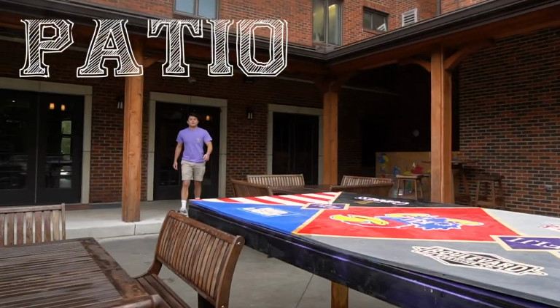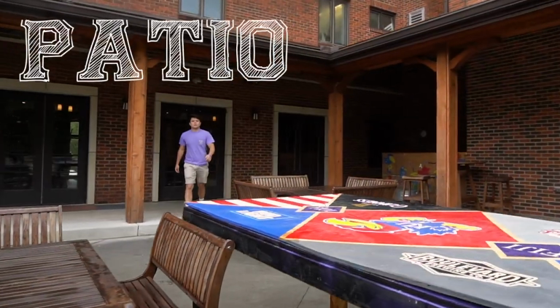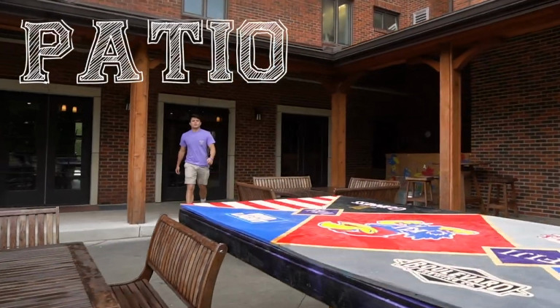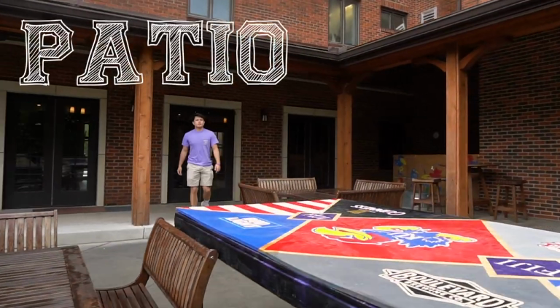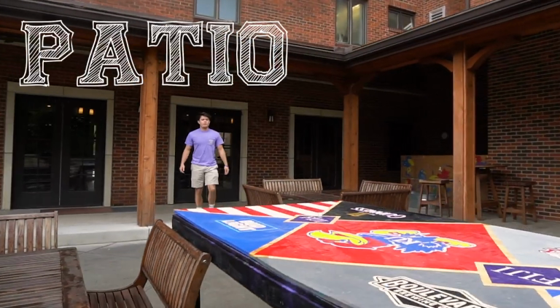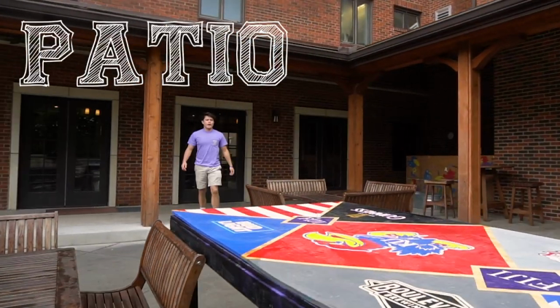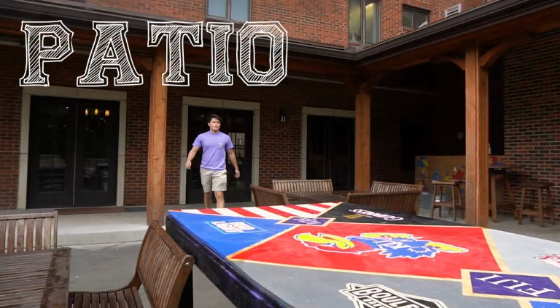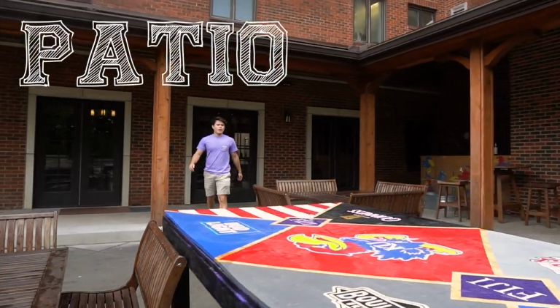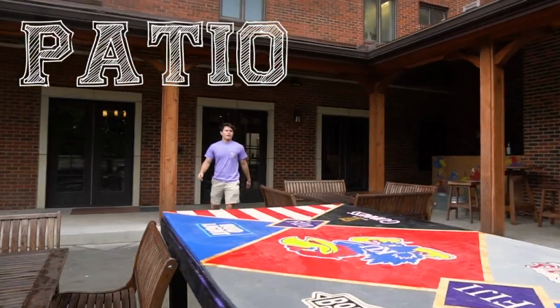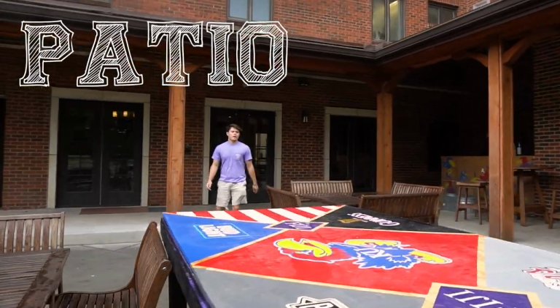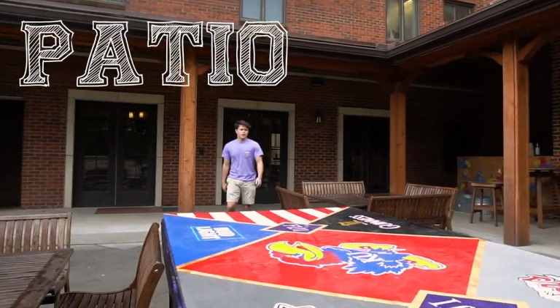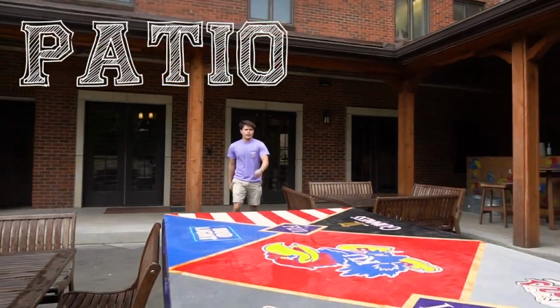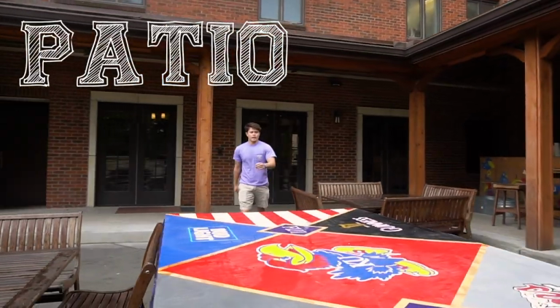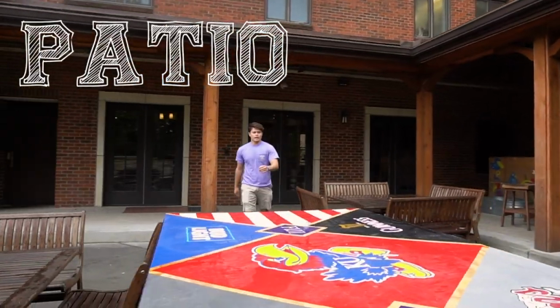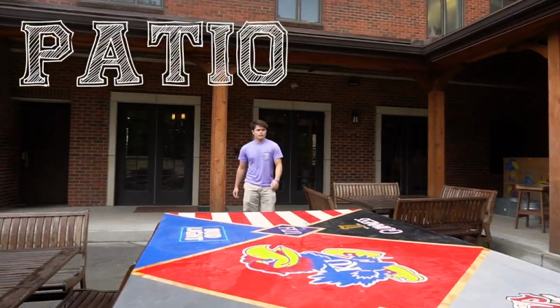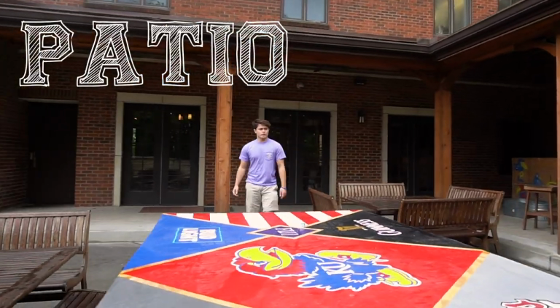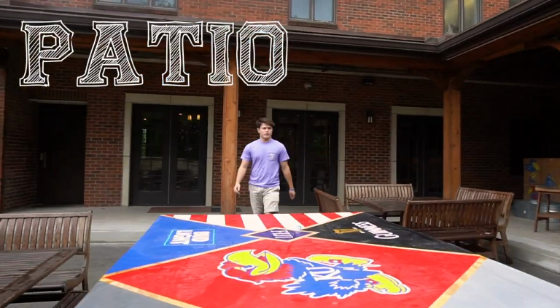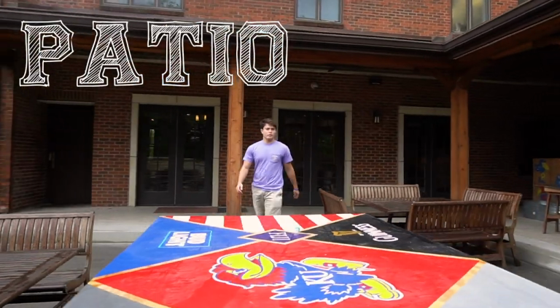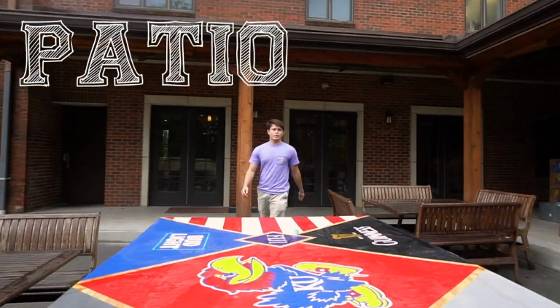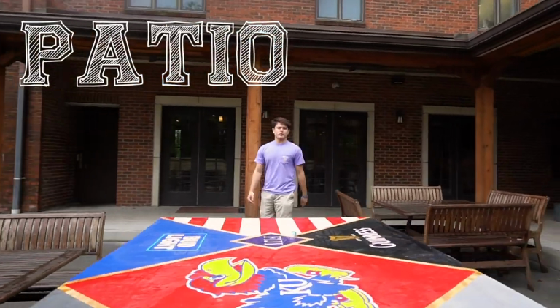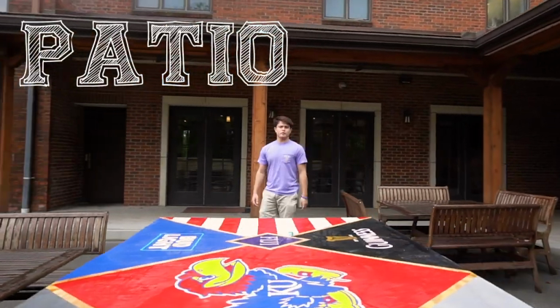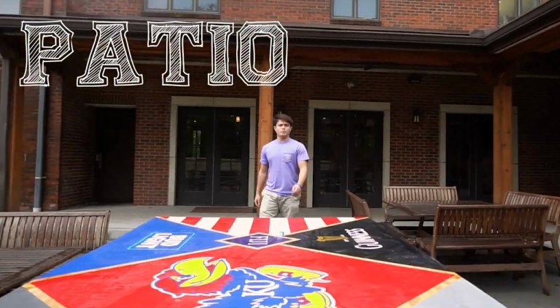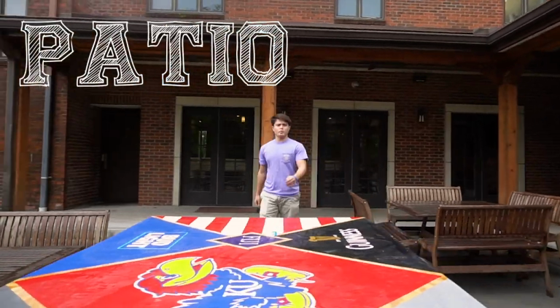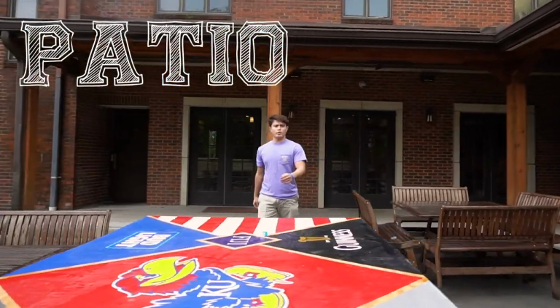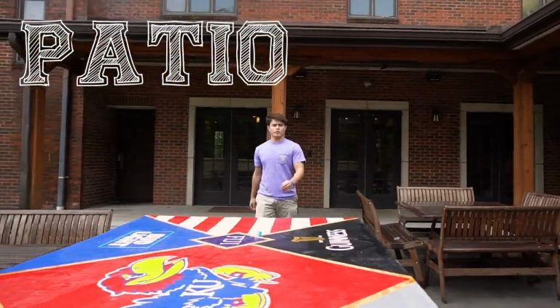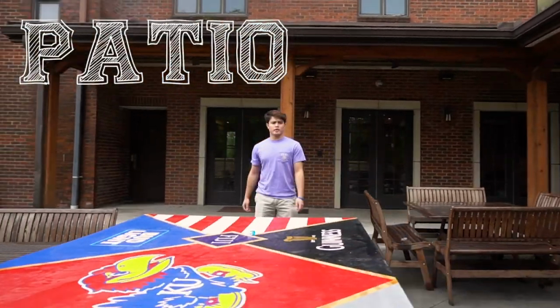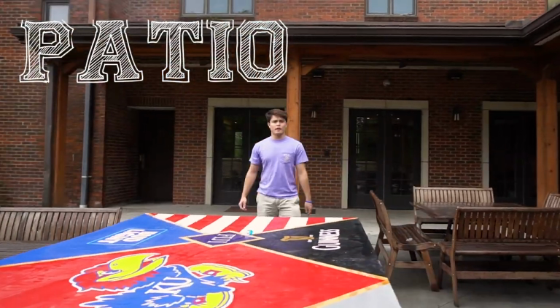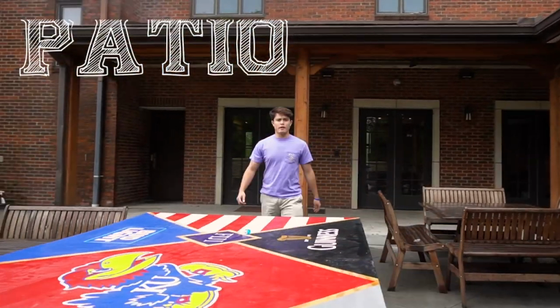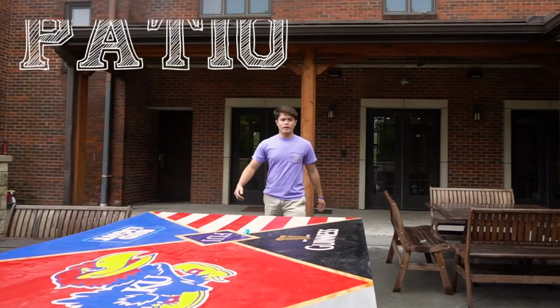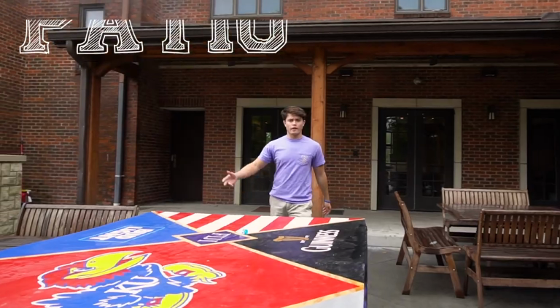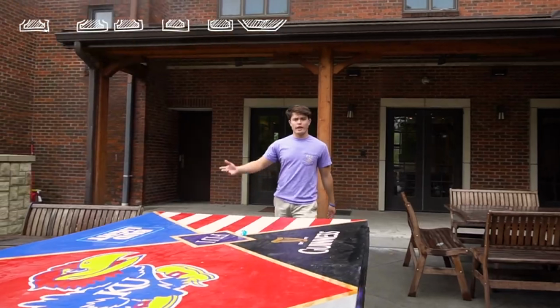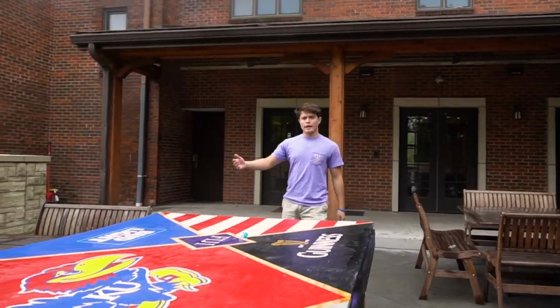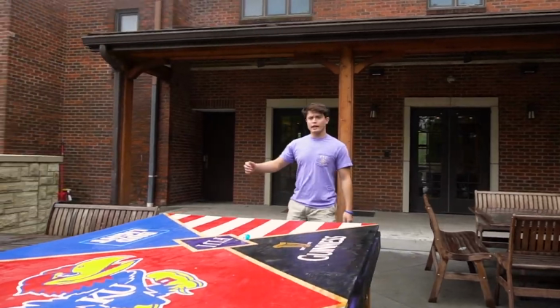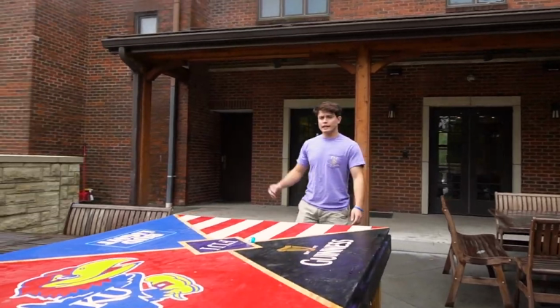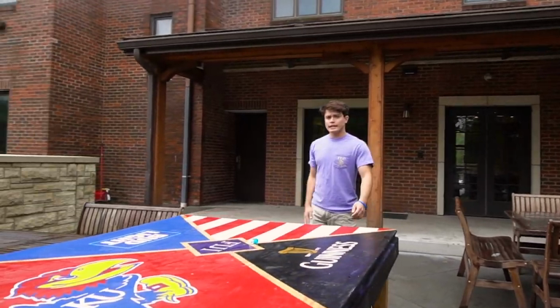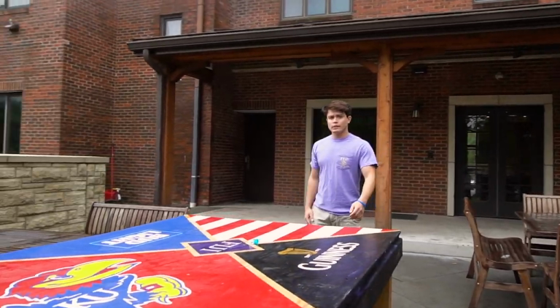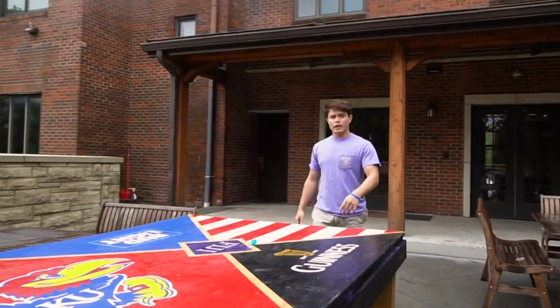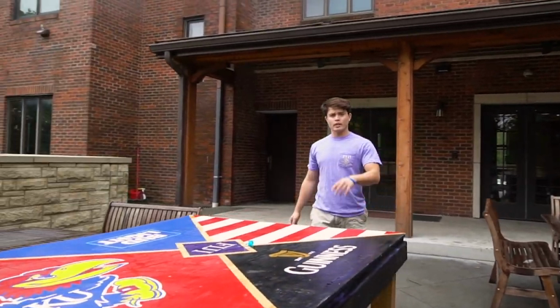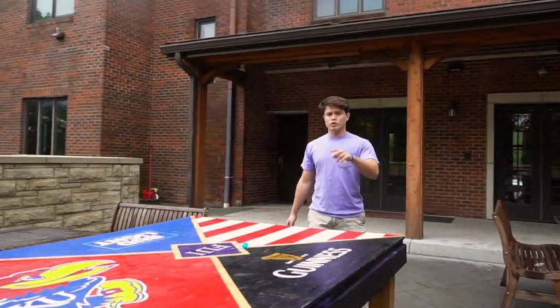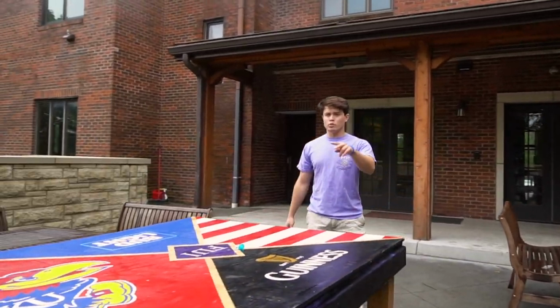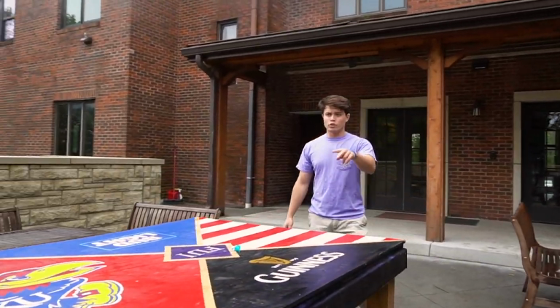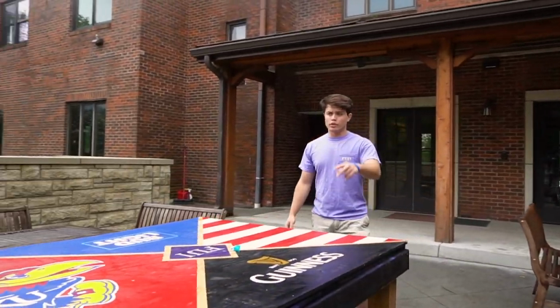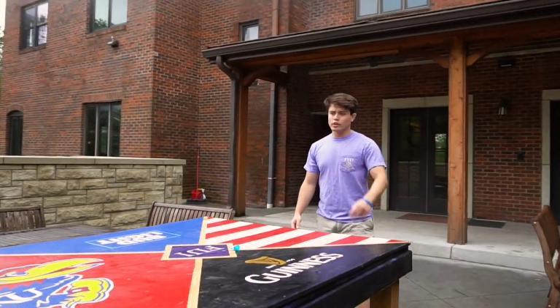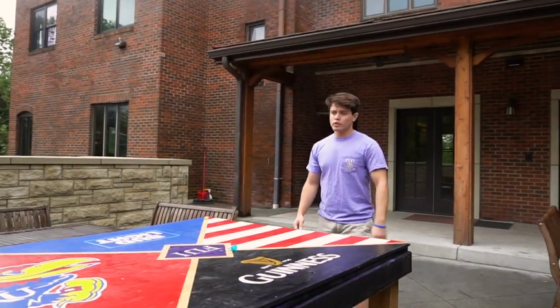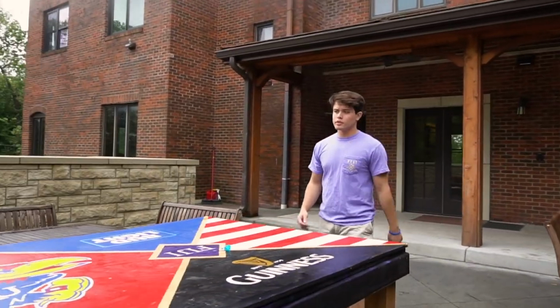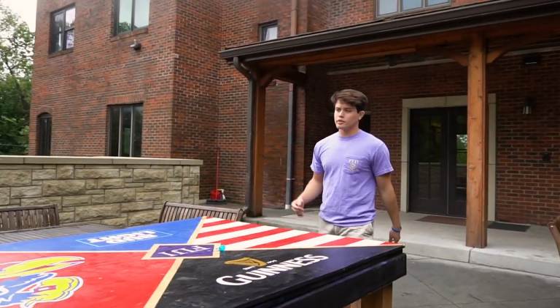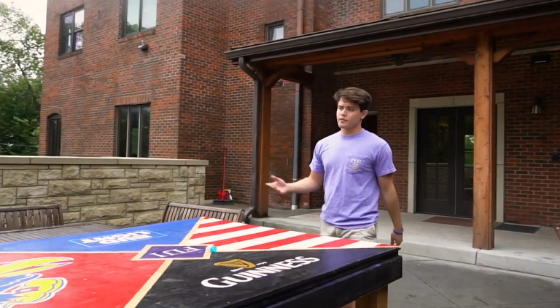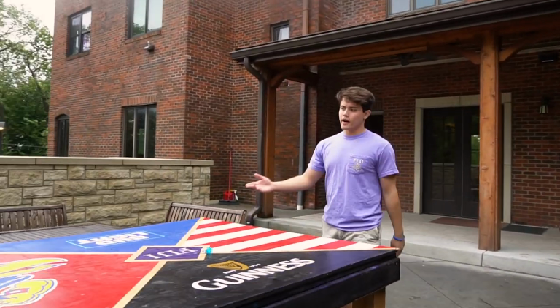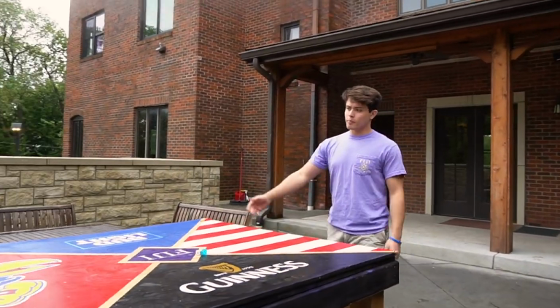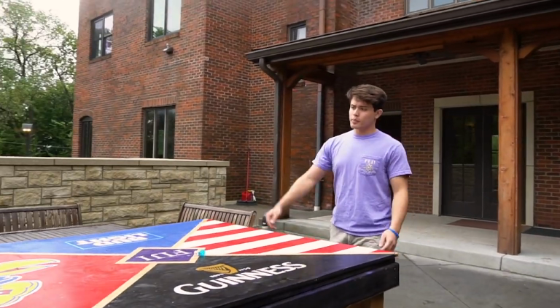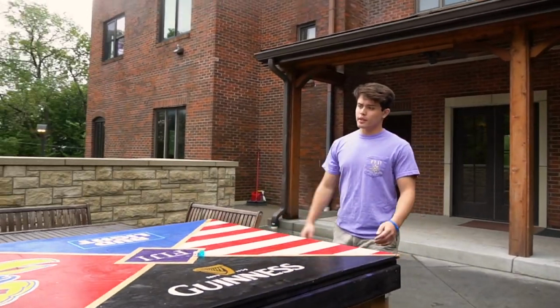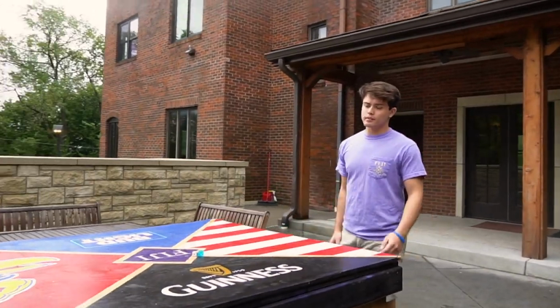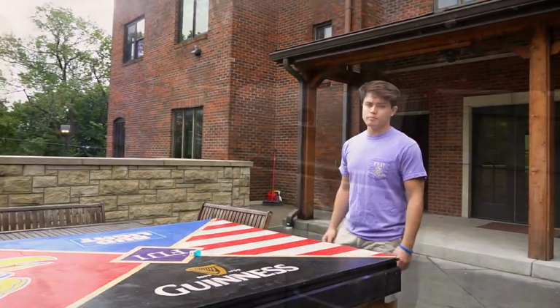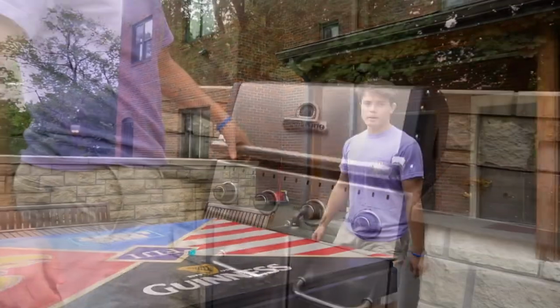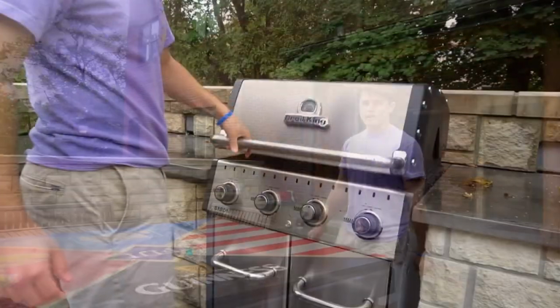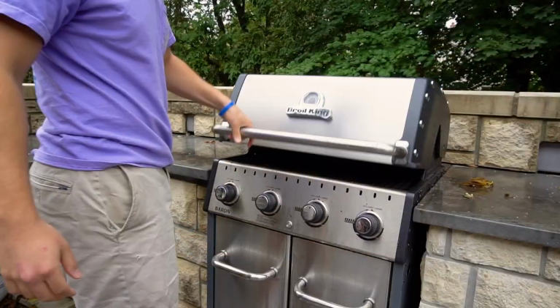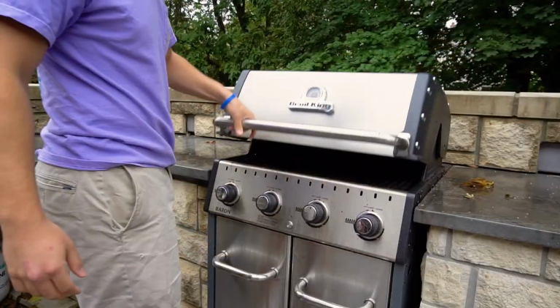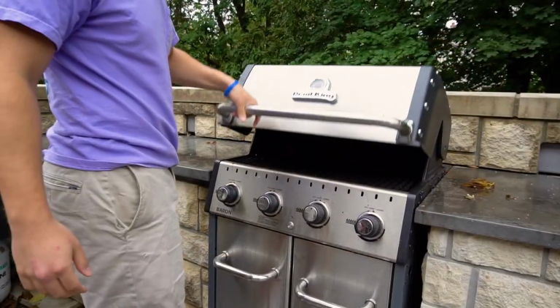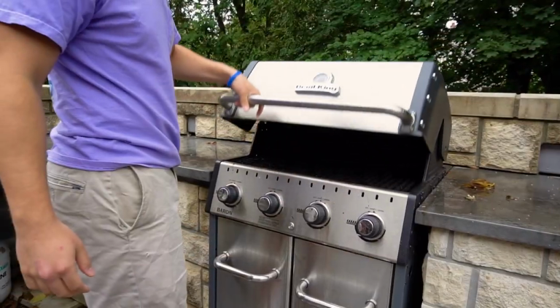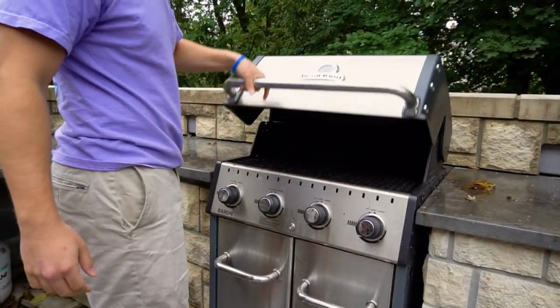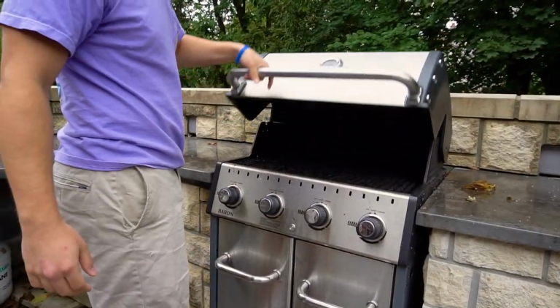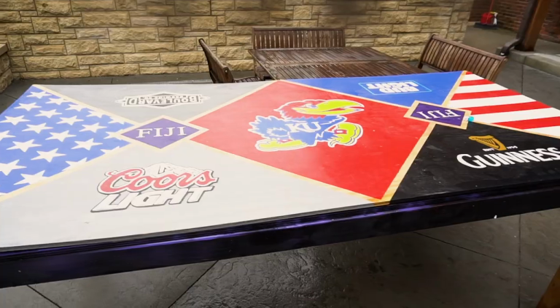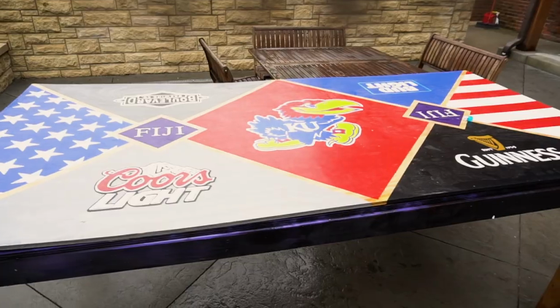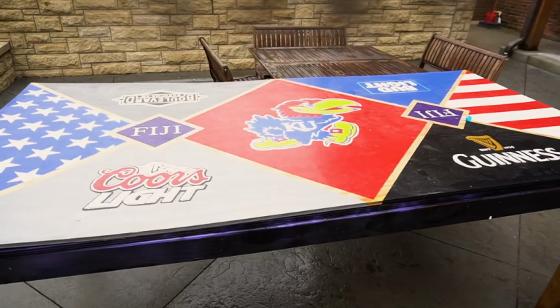So this is the back patio area. It's a great place for the boys to come out and hang. We got dual grills, fire pit — we got everything you possibly need.